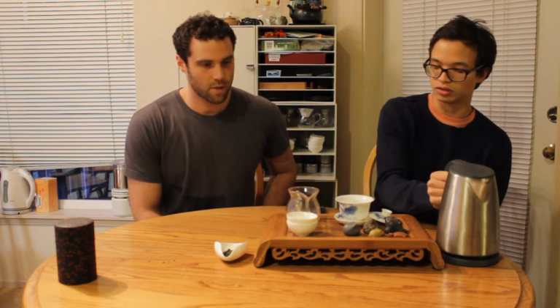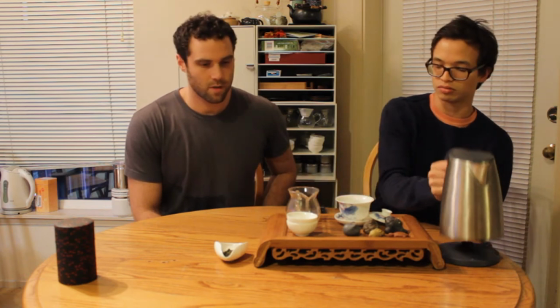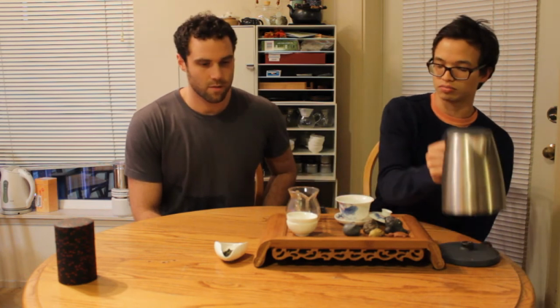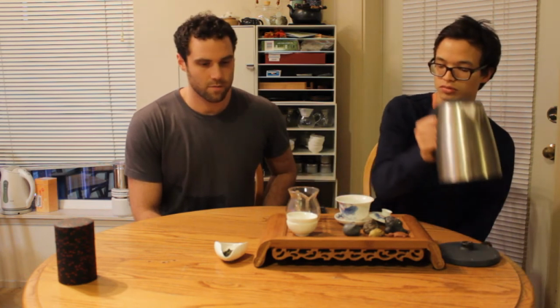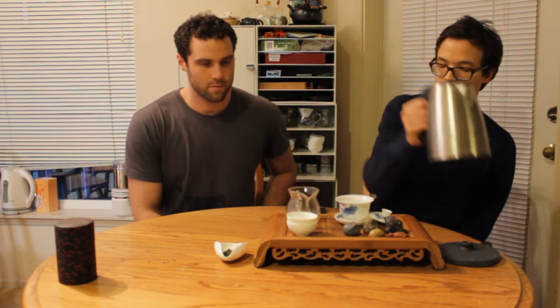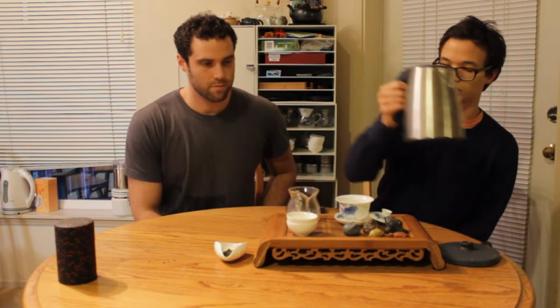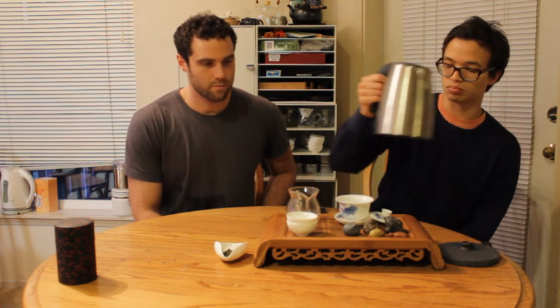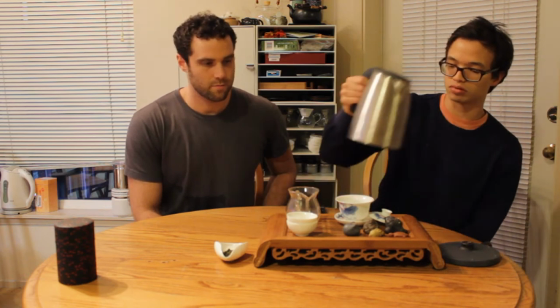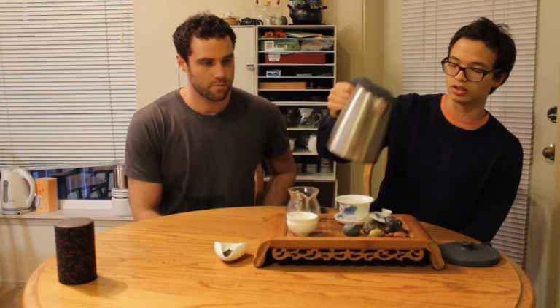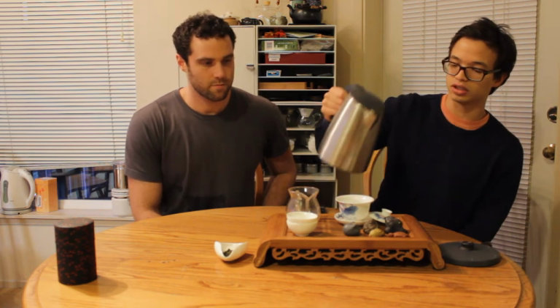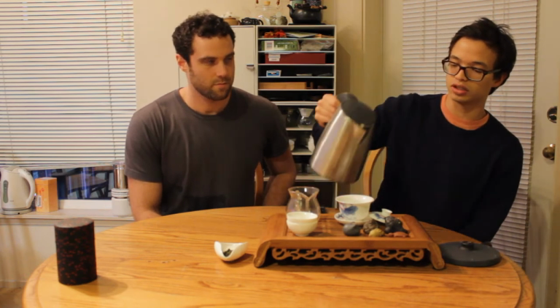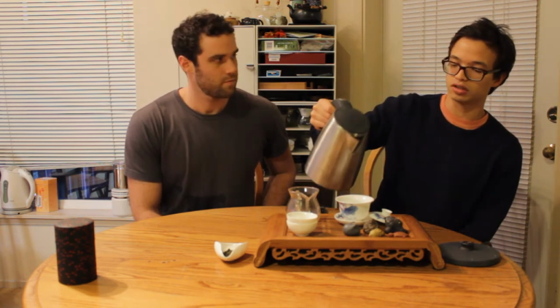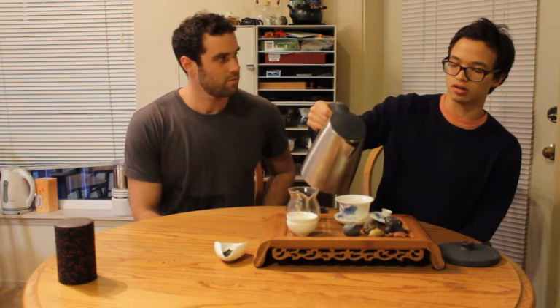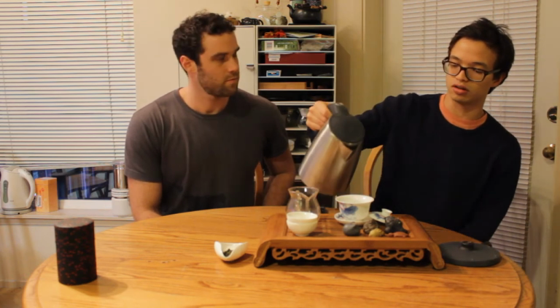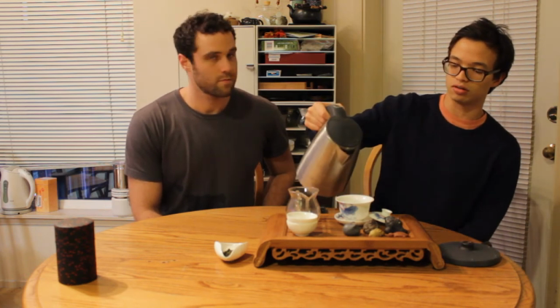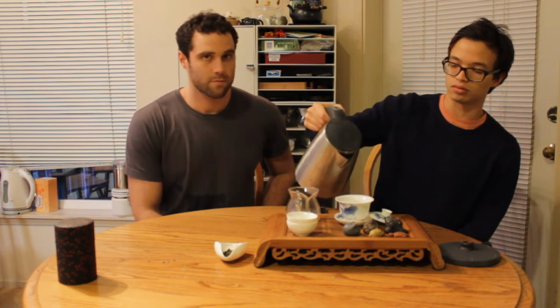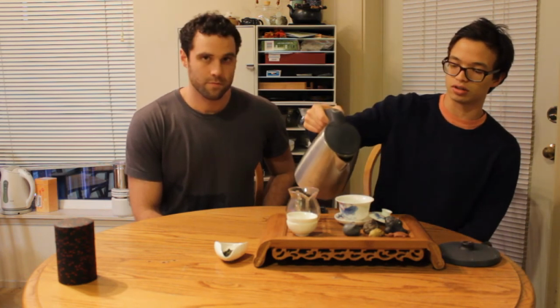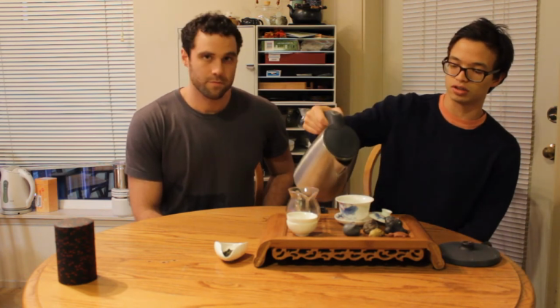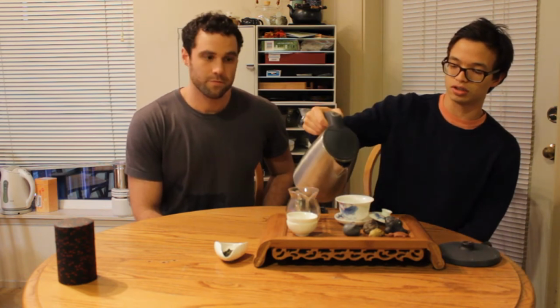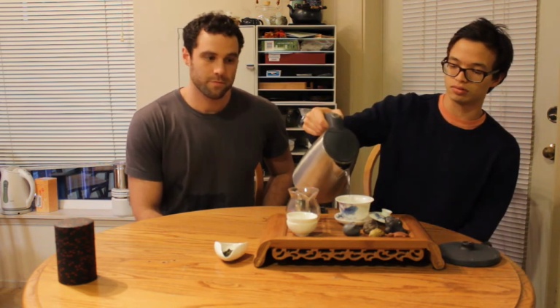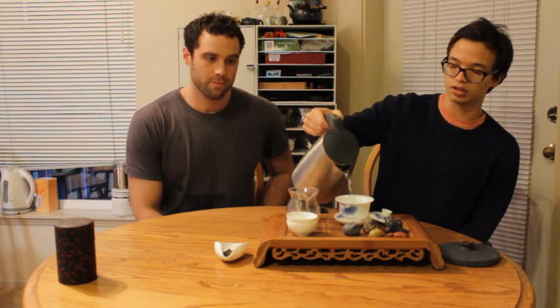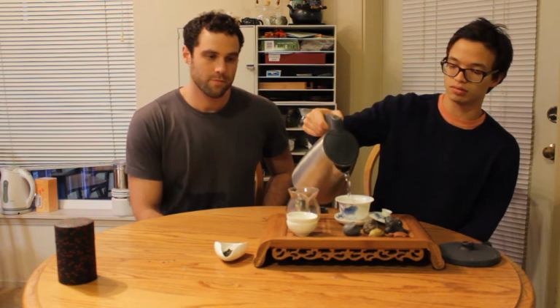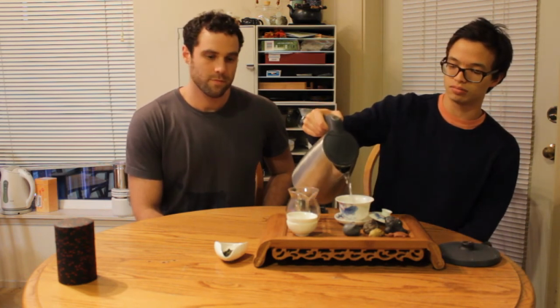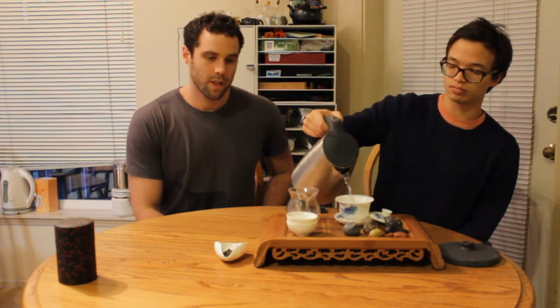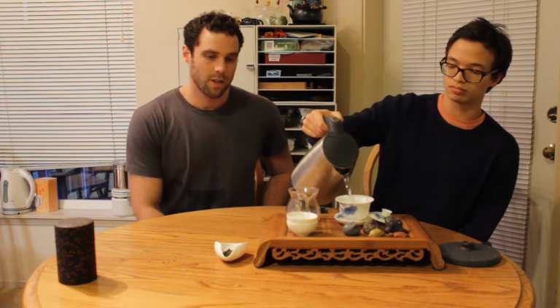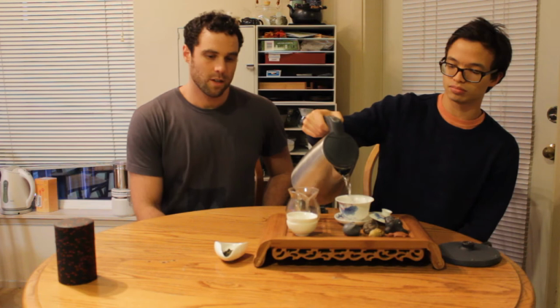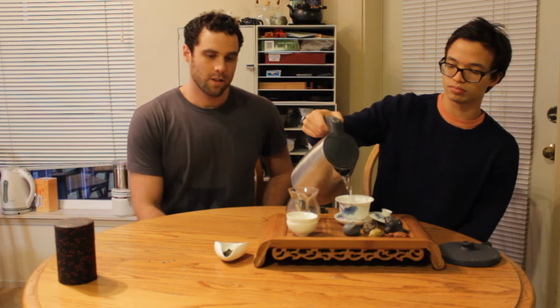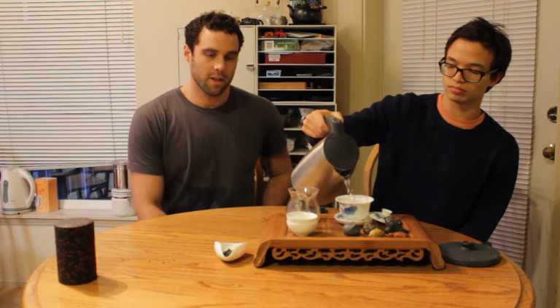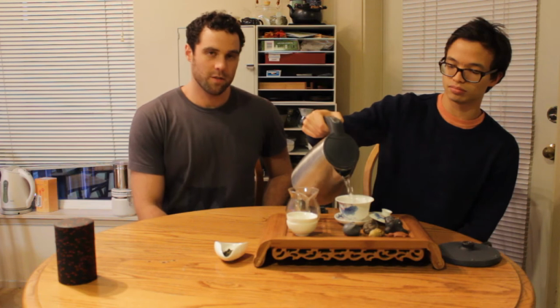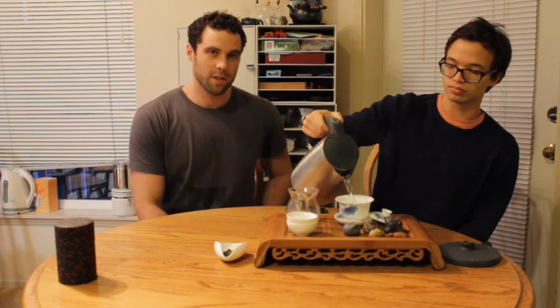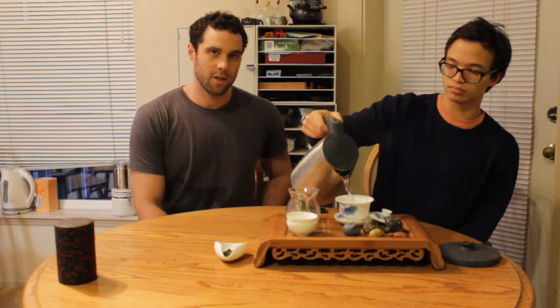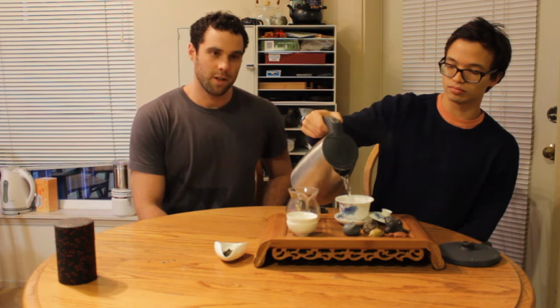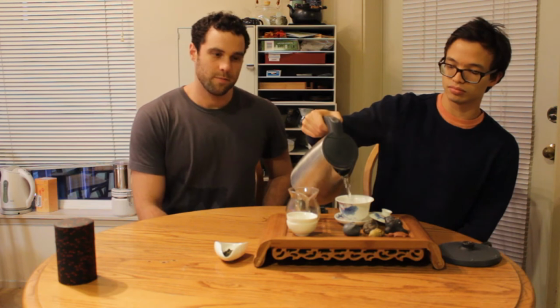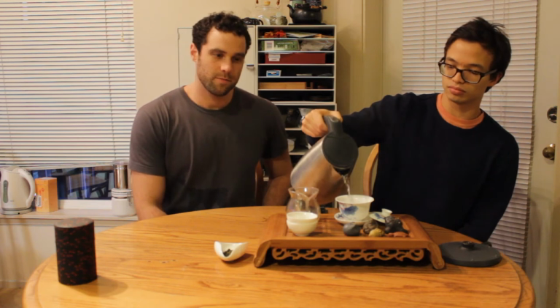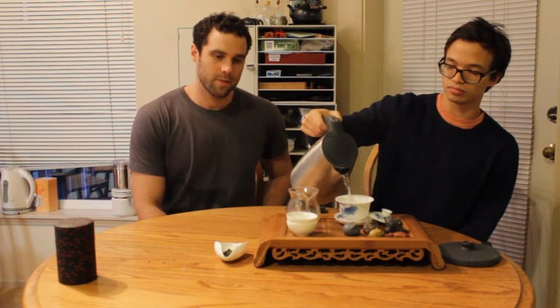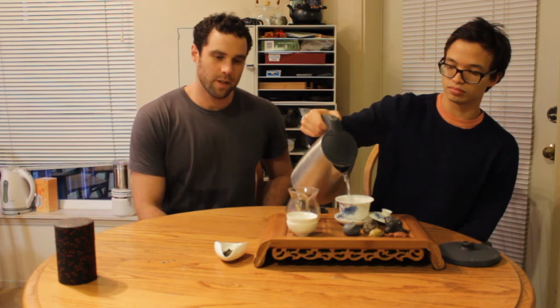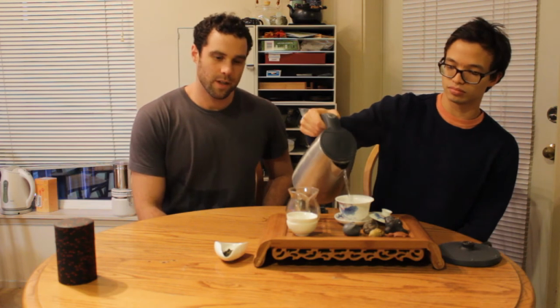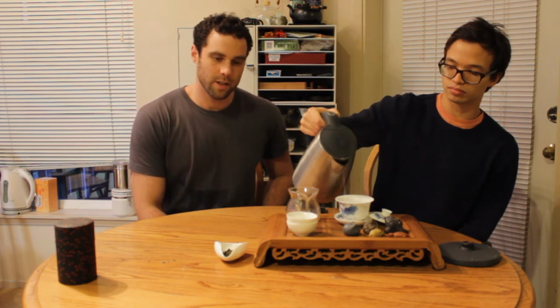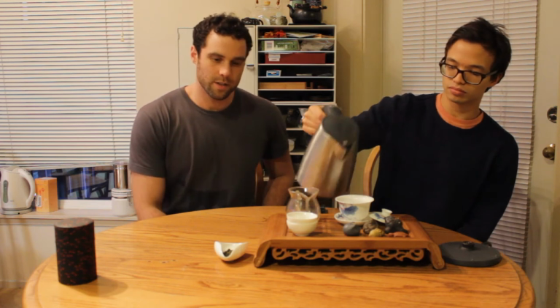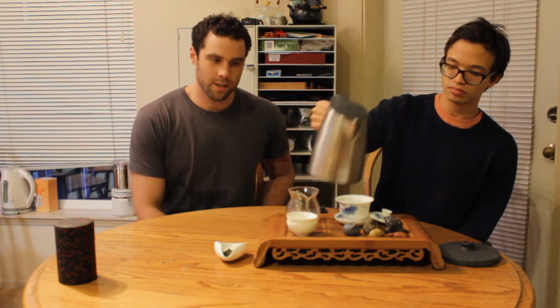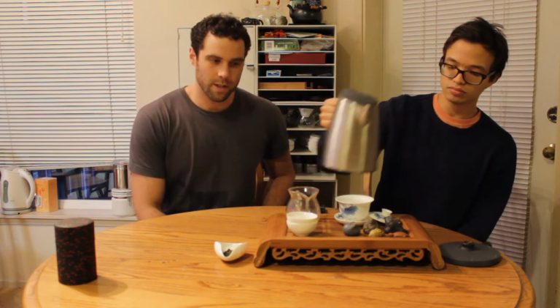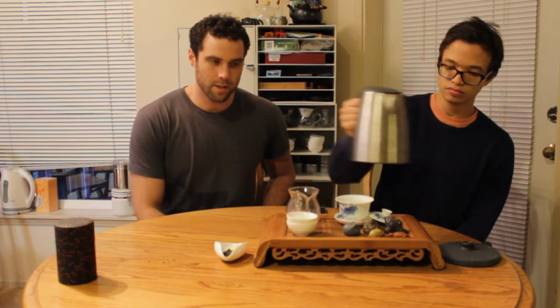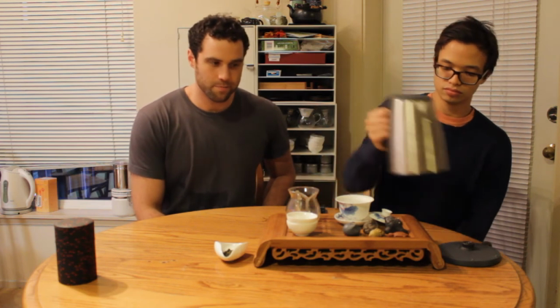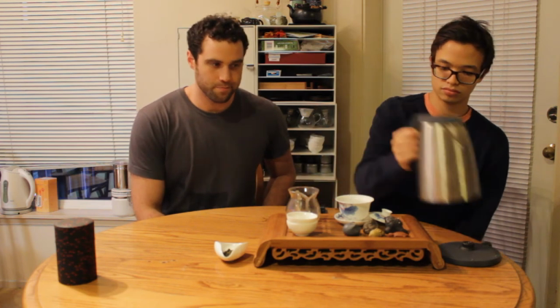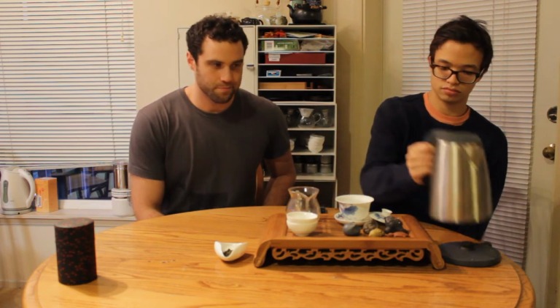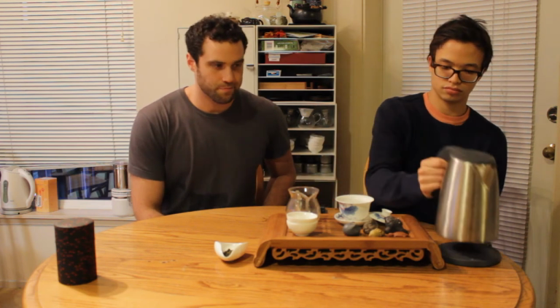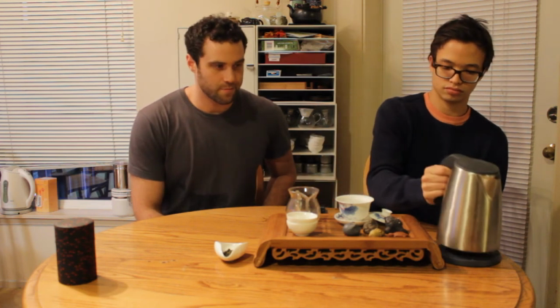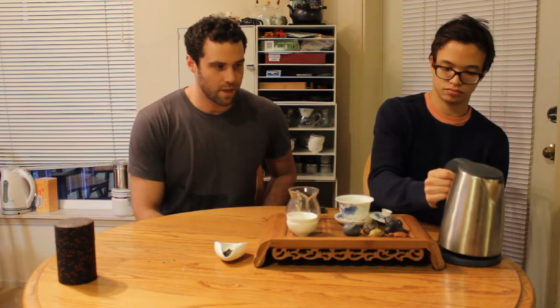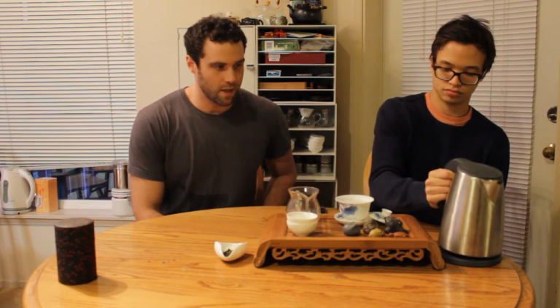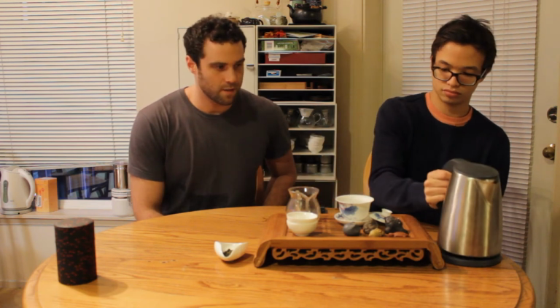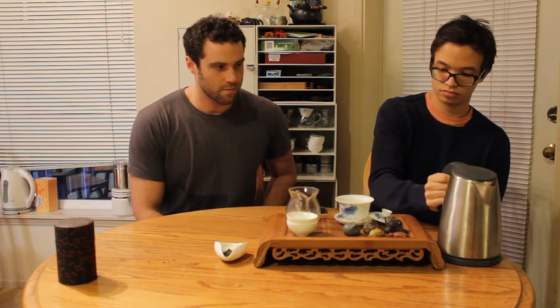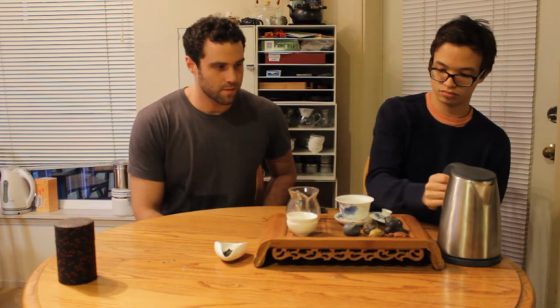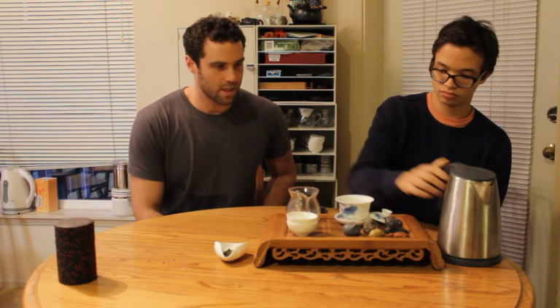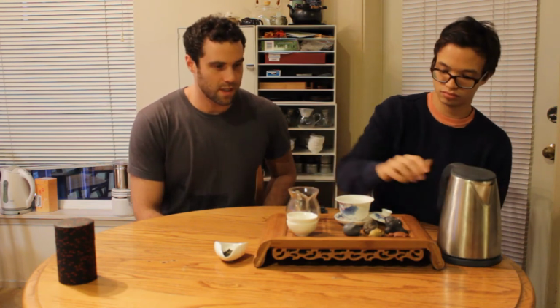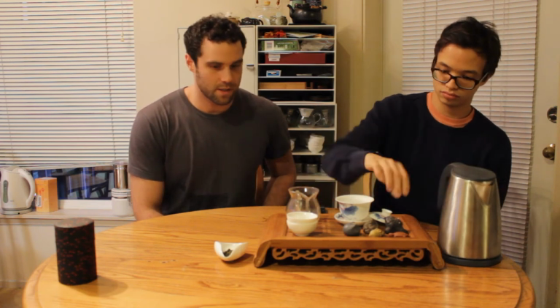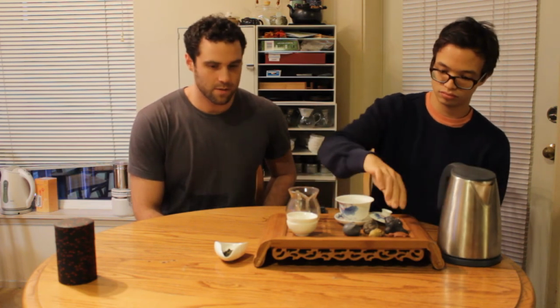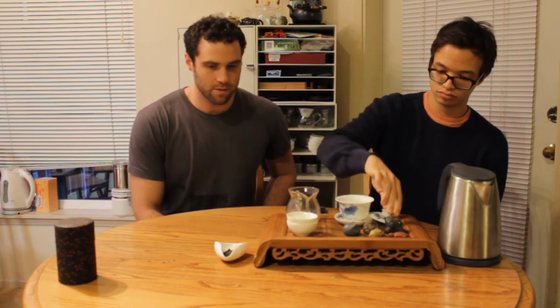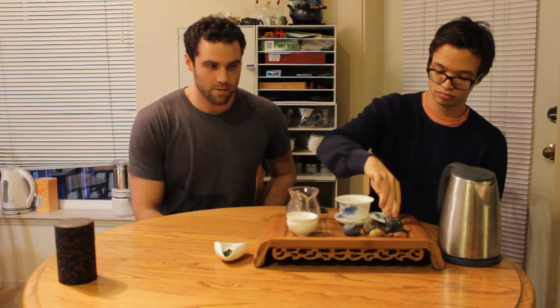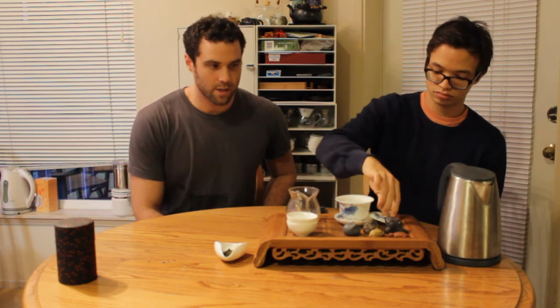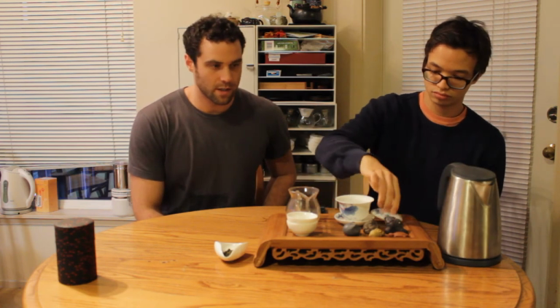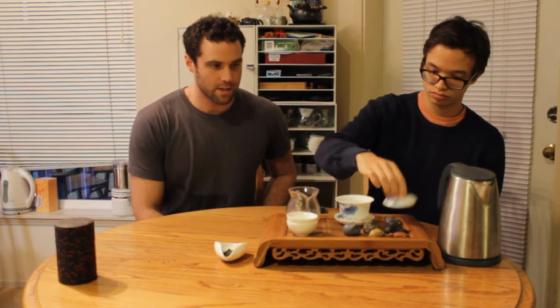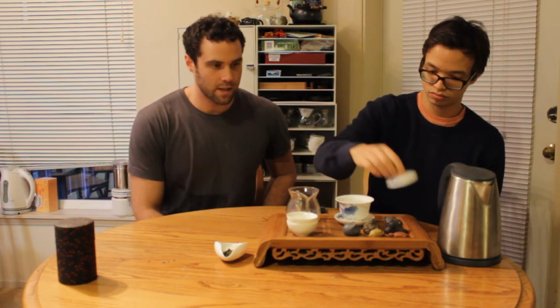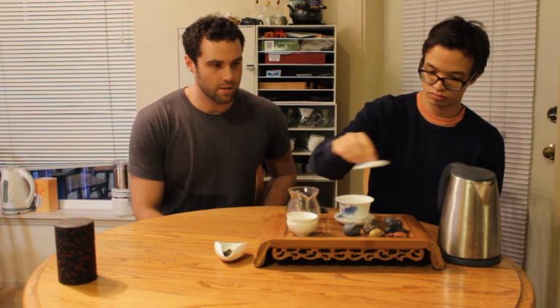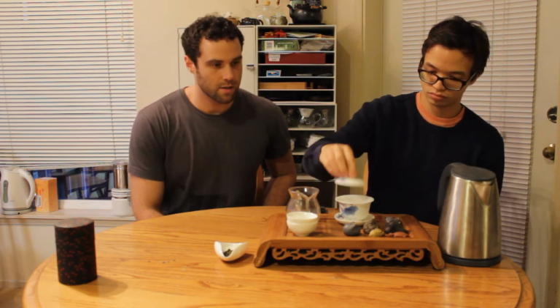So we're going to preheat all of our tea ware. And yeah, I'm excited to try this out.